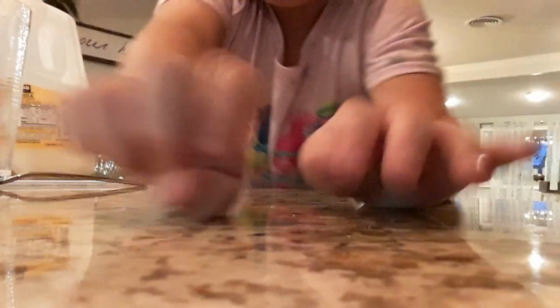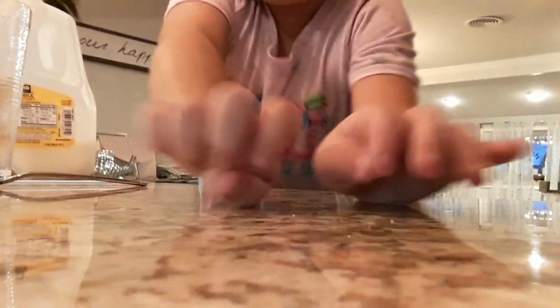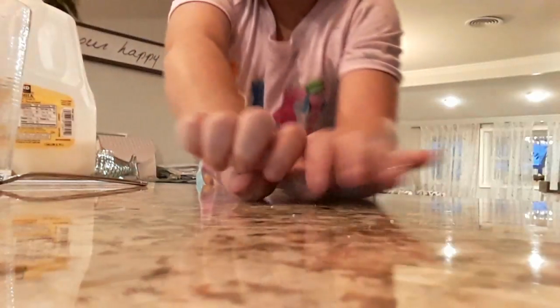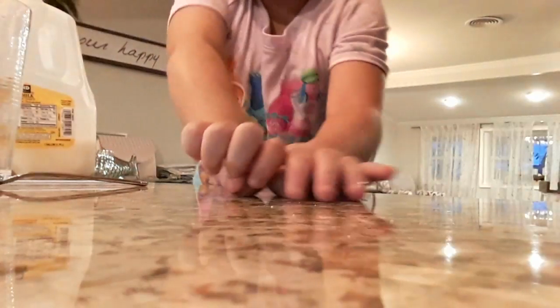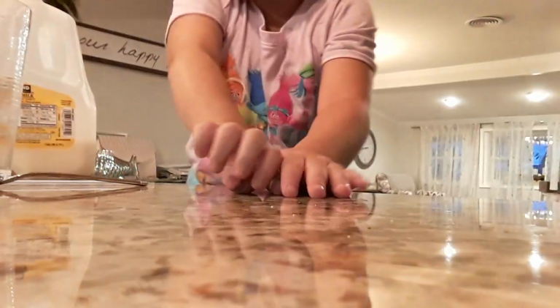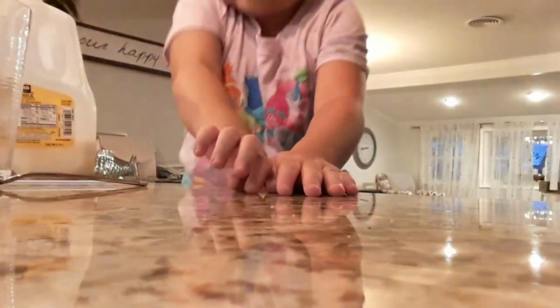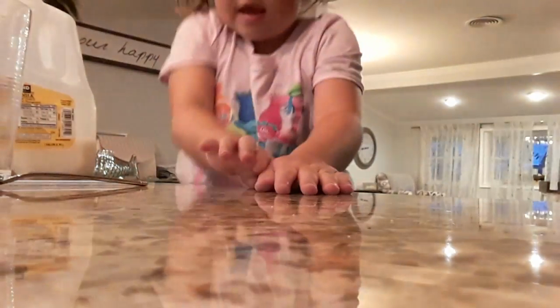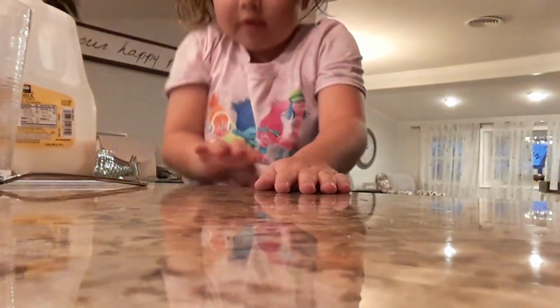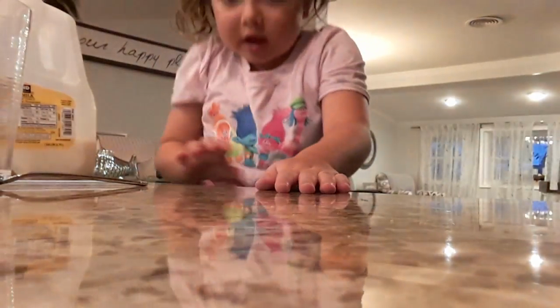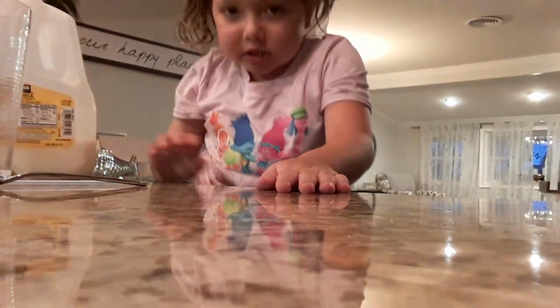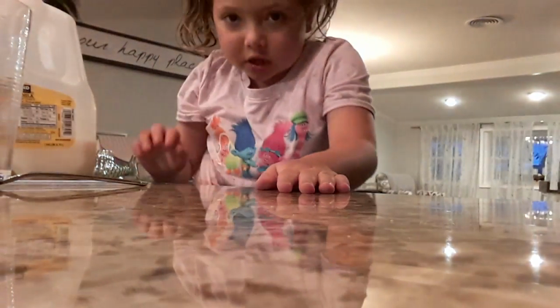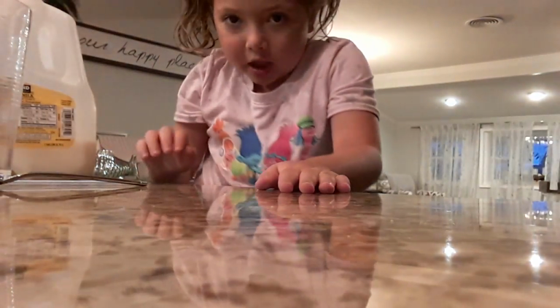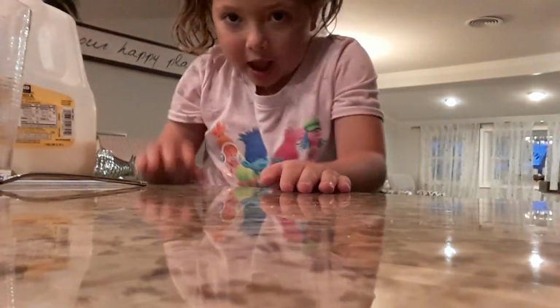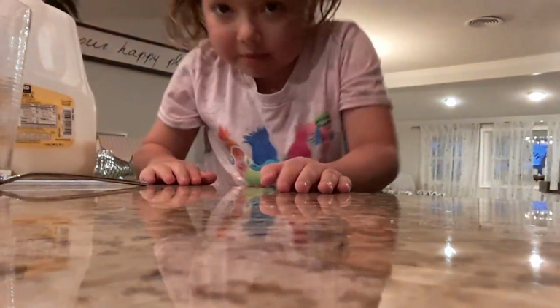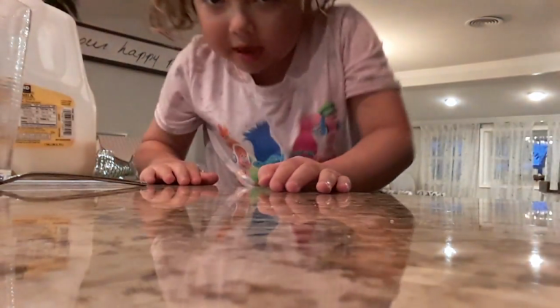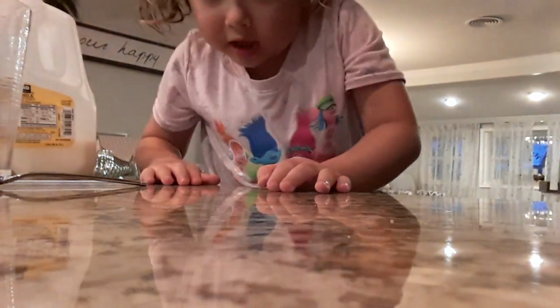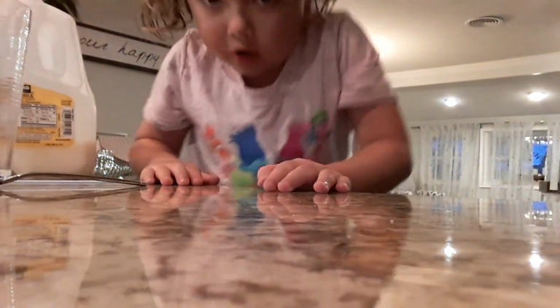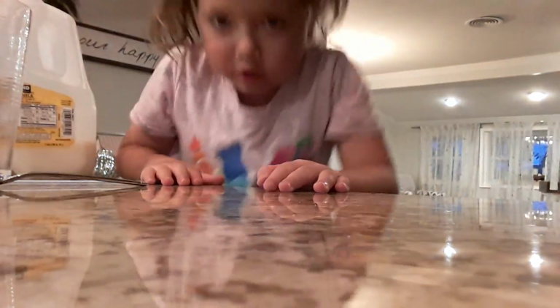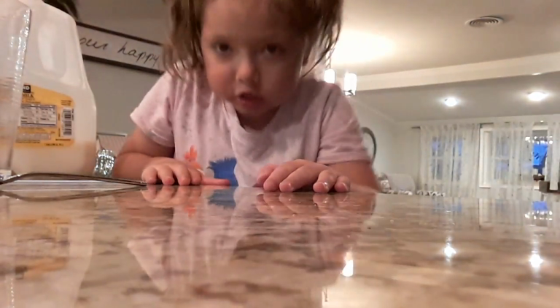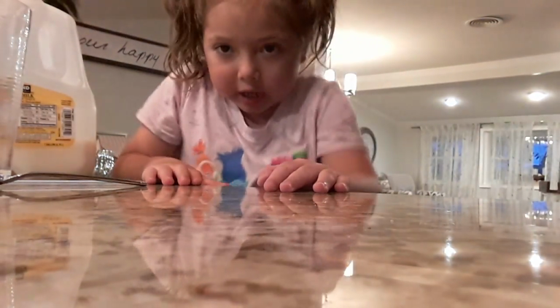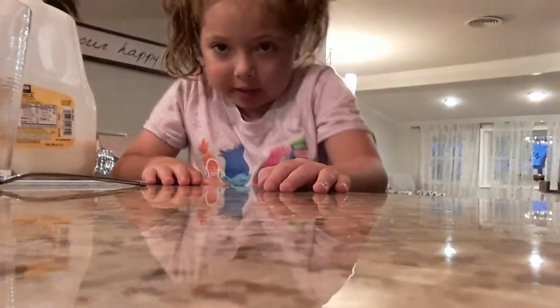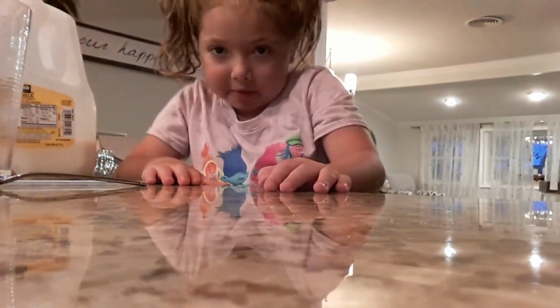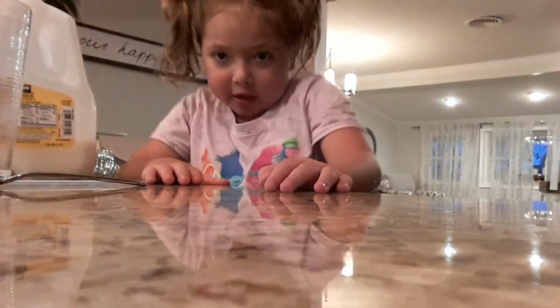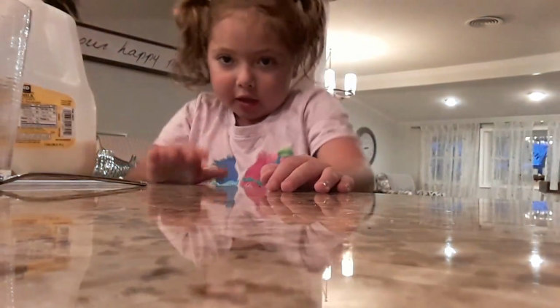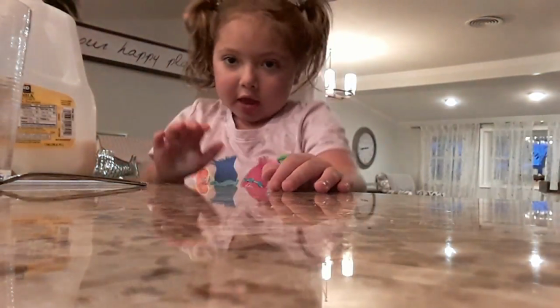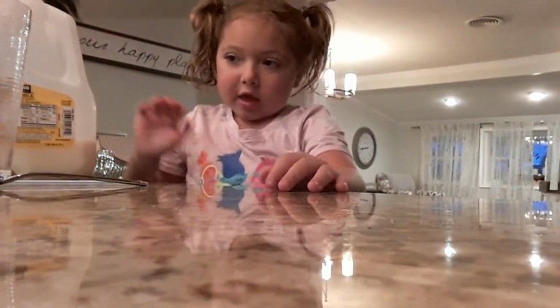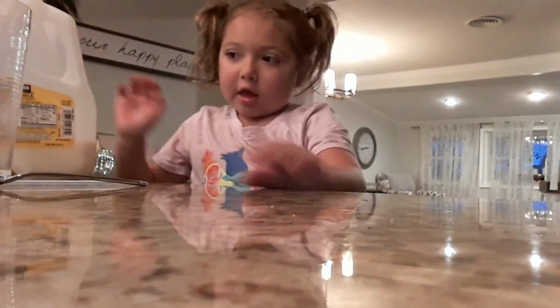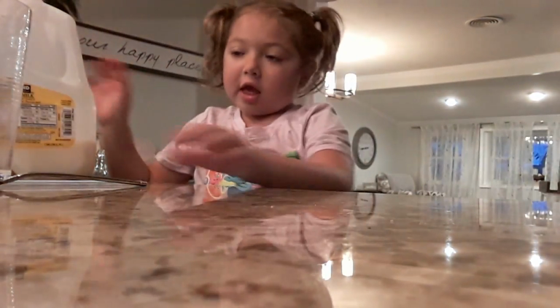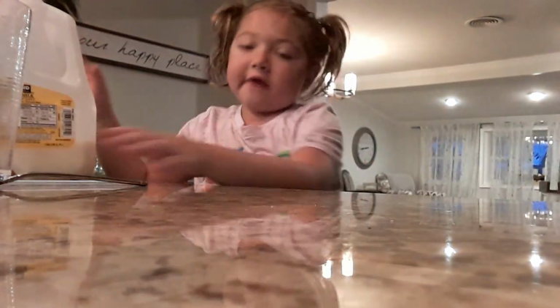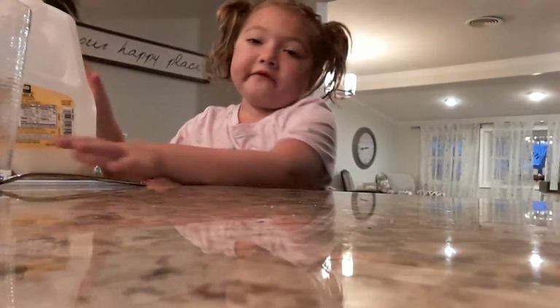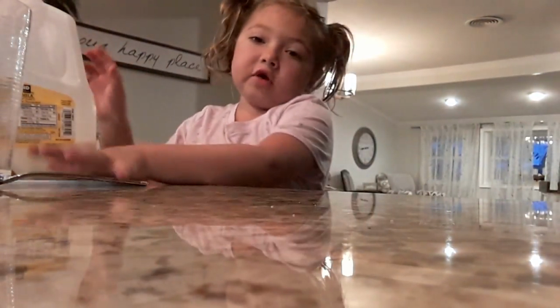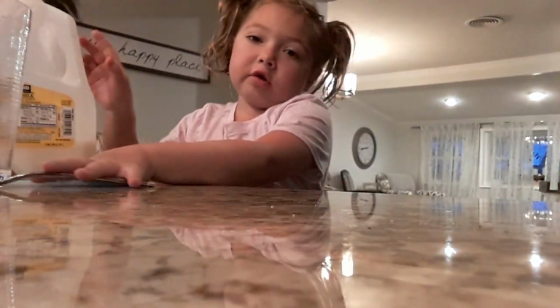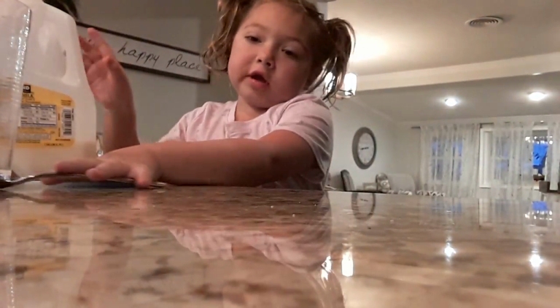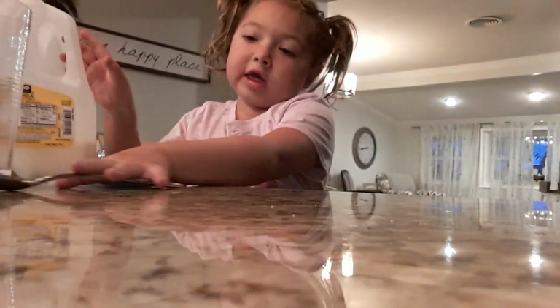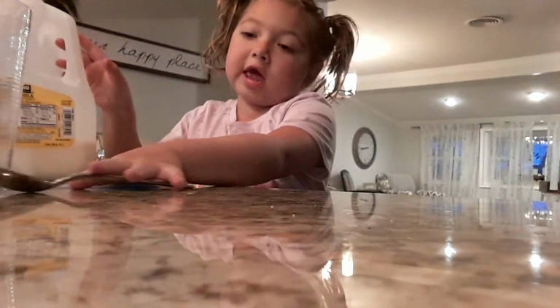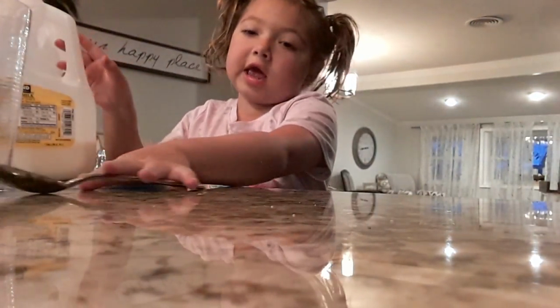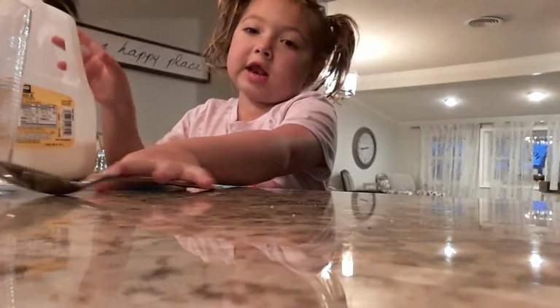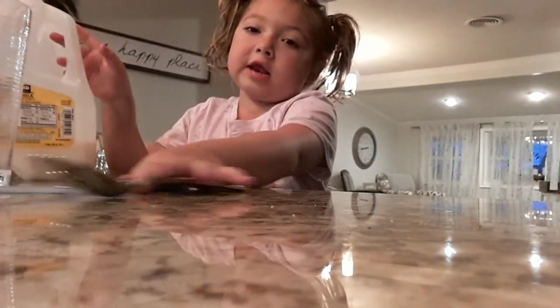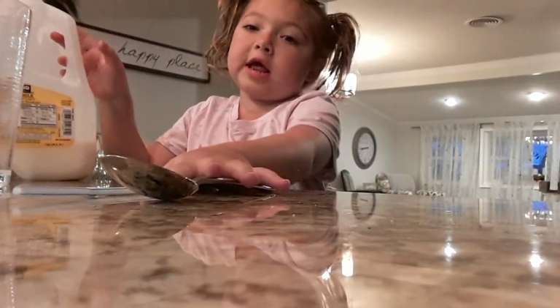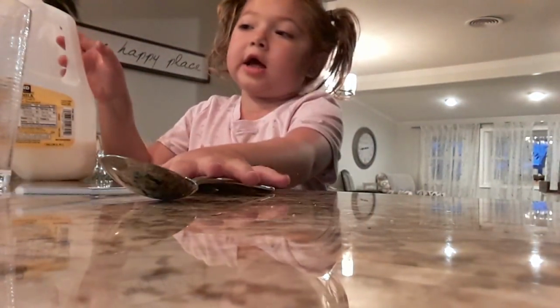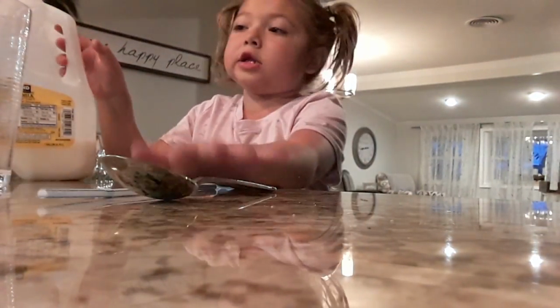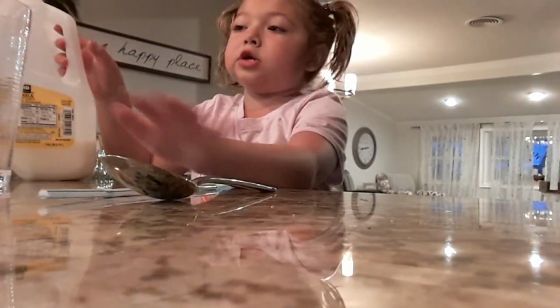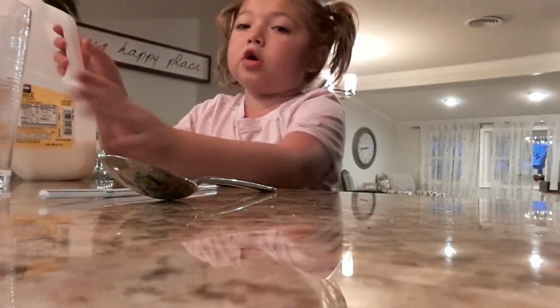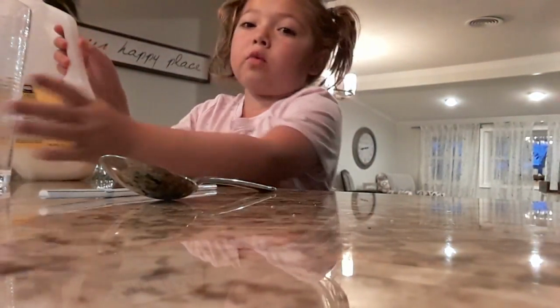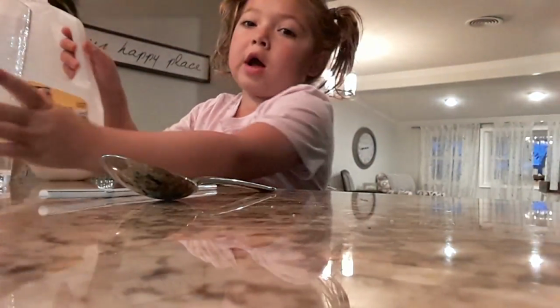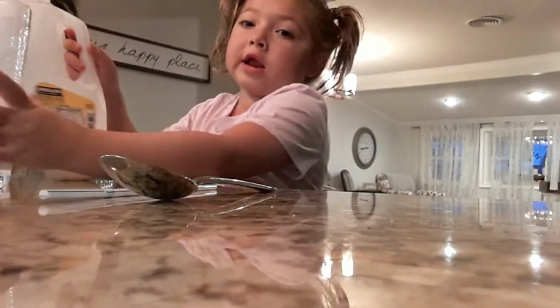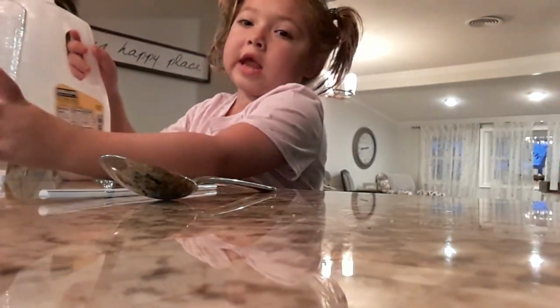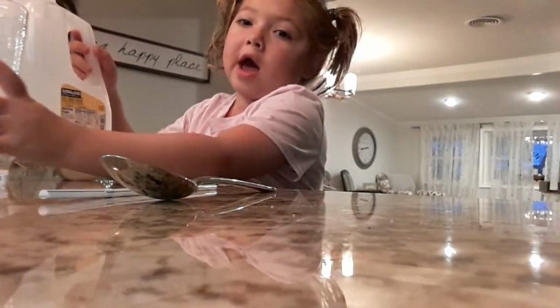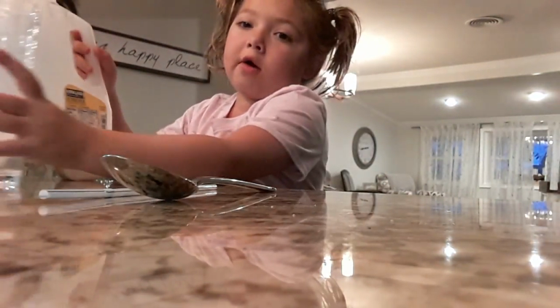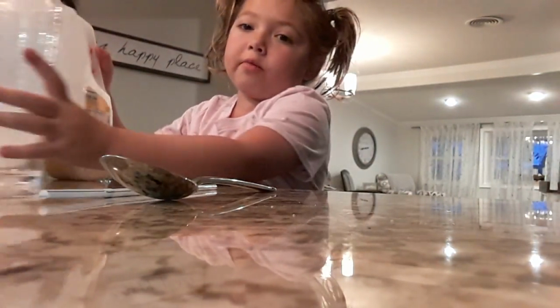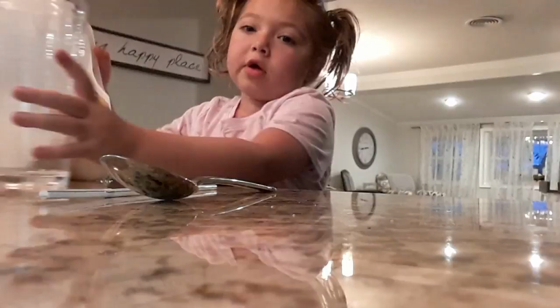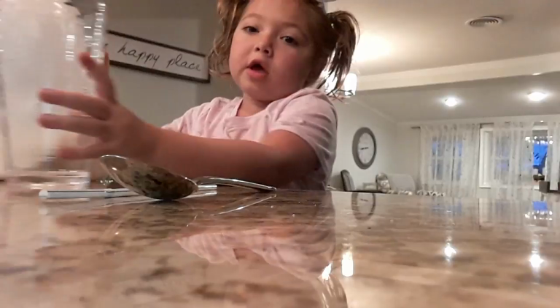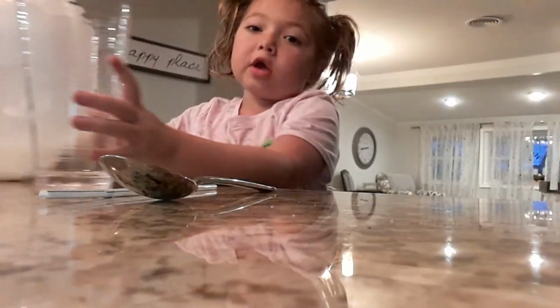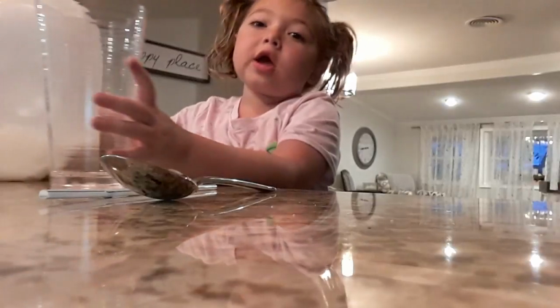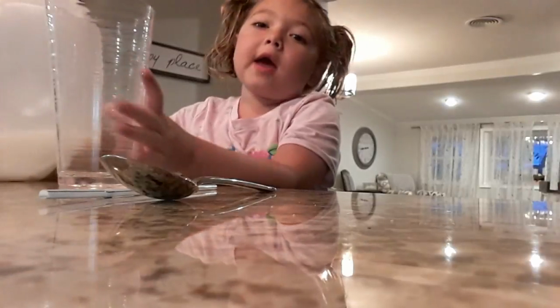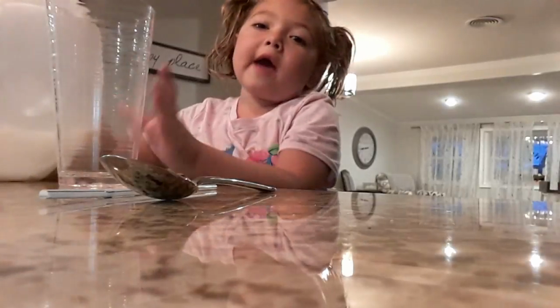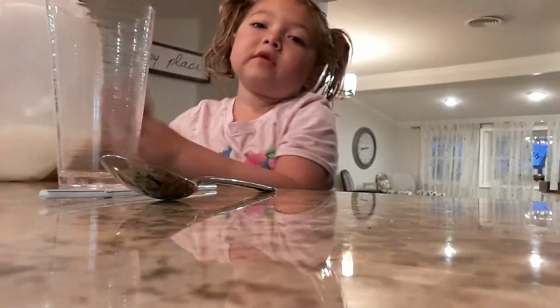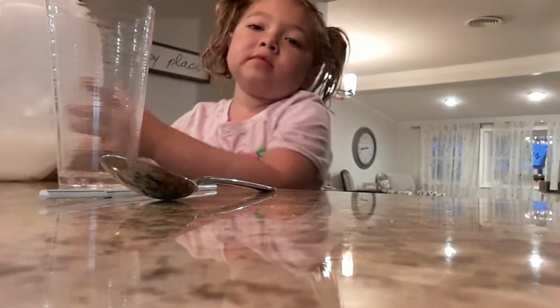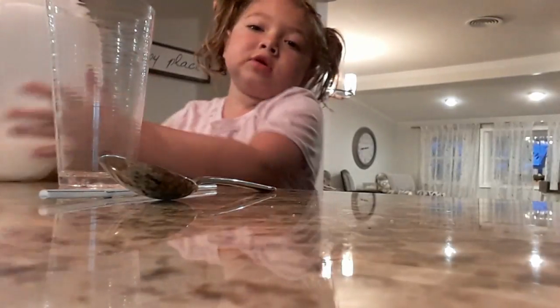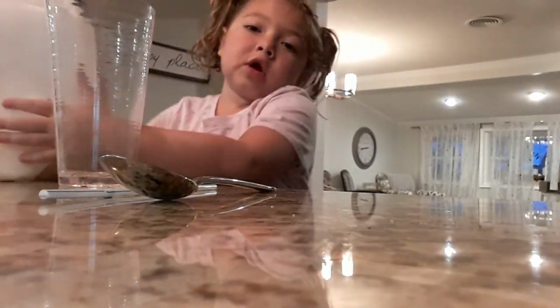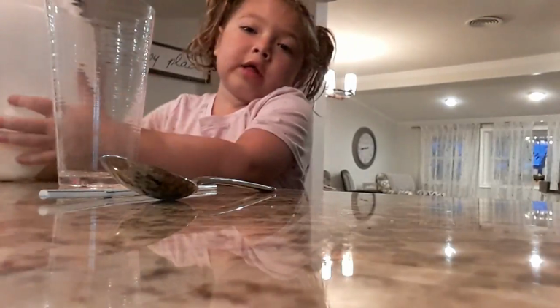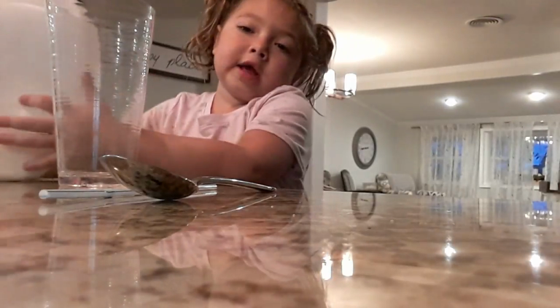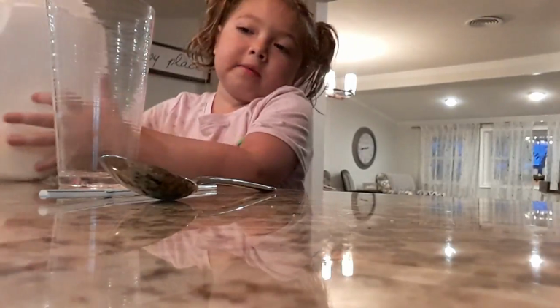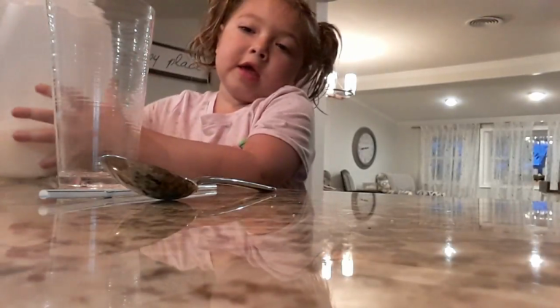Hey guys, today I'm going to show you how to make your own chocolate milk. If you're a kid and you don't want any help, you're going to have to be strong like me.